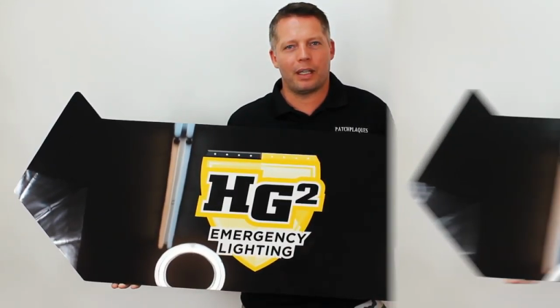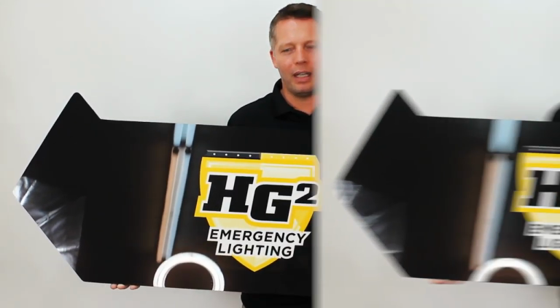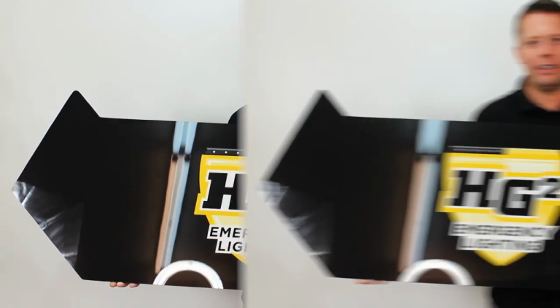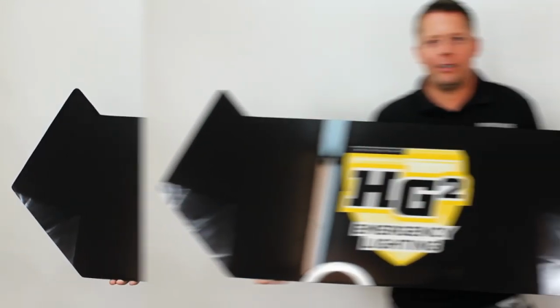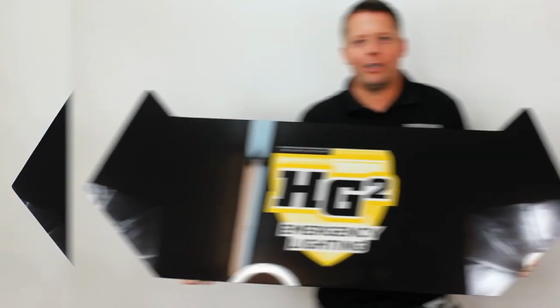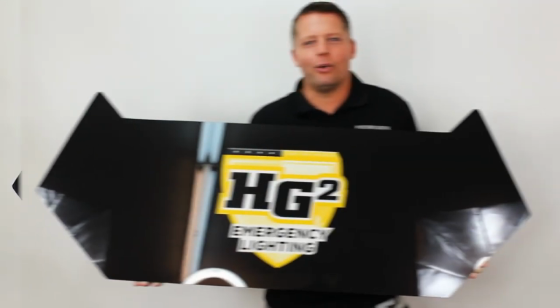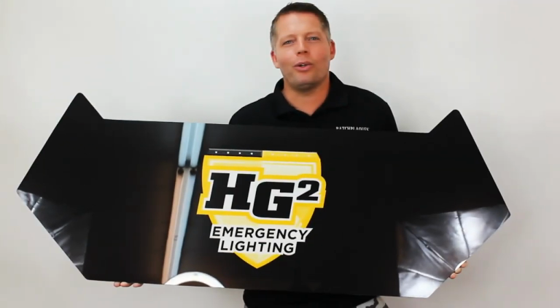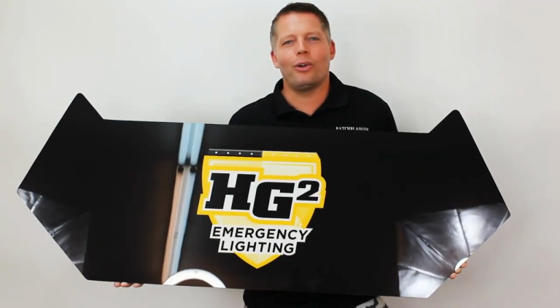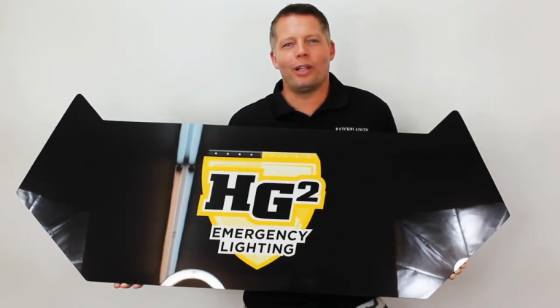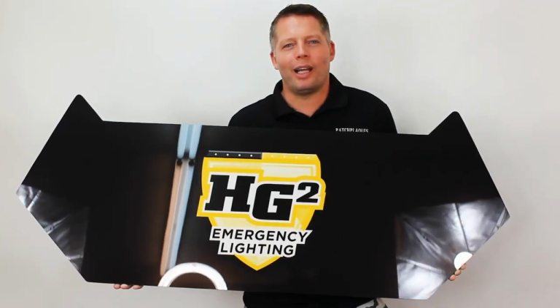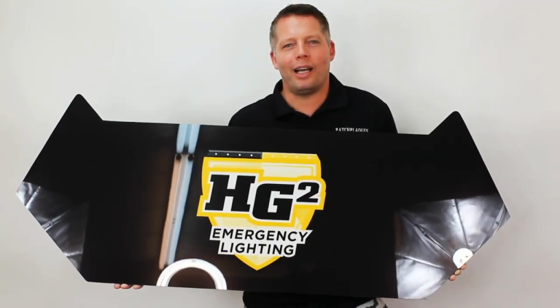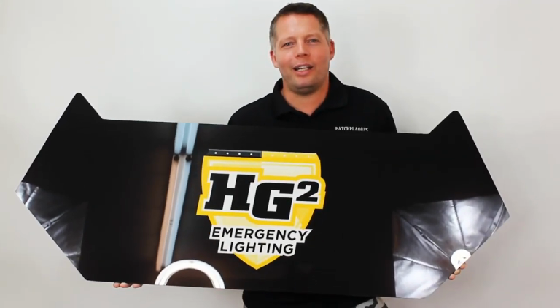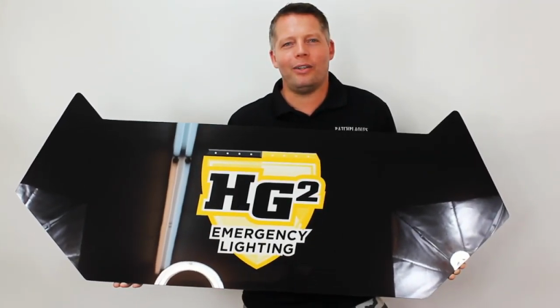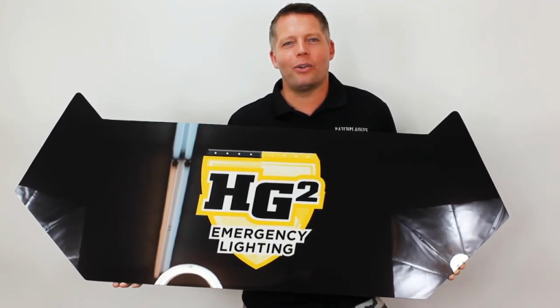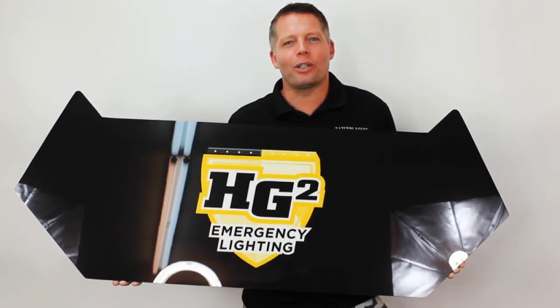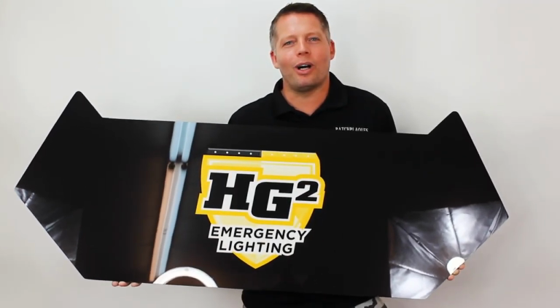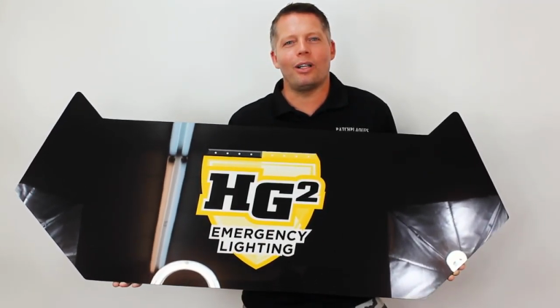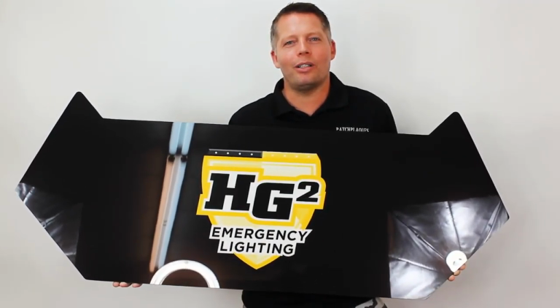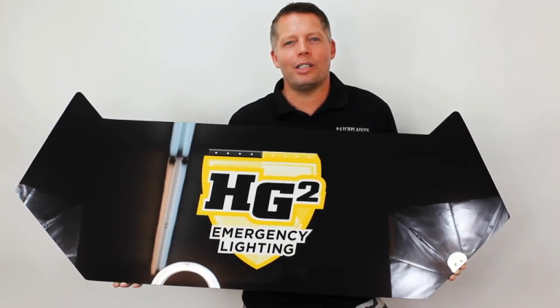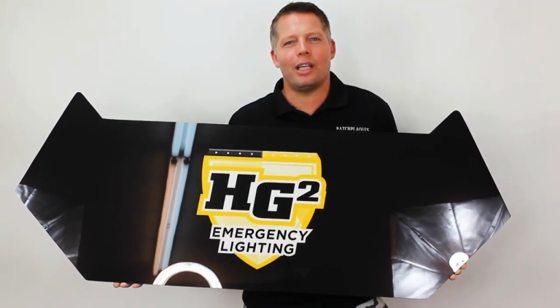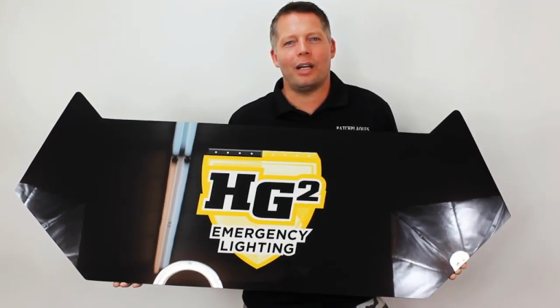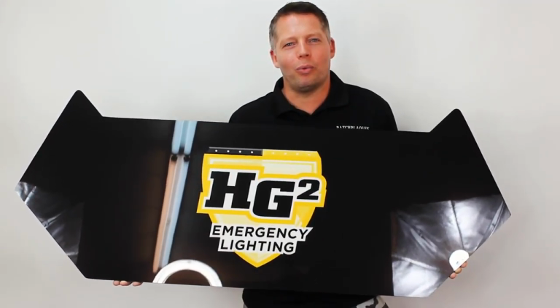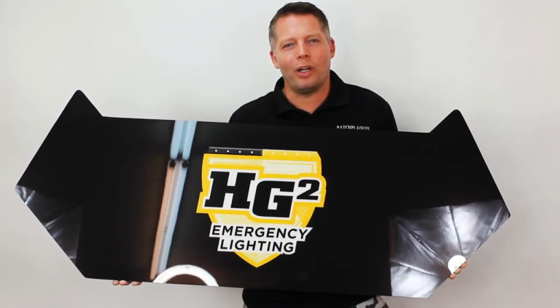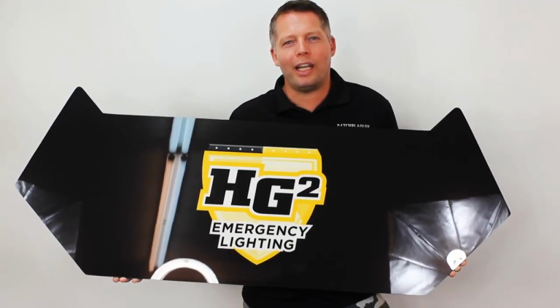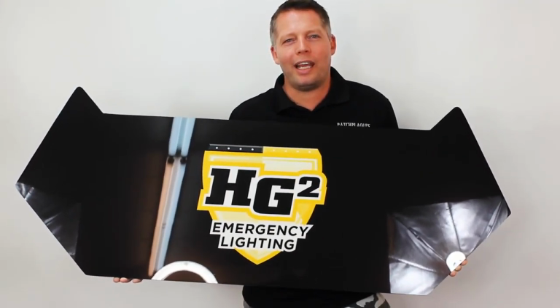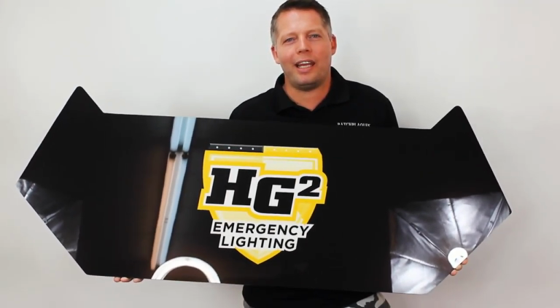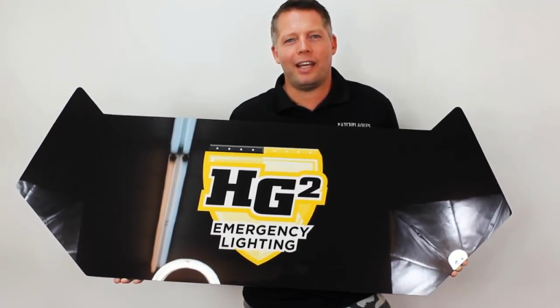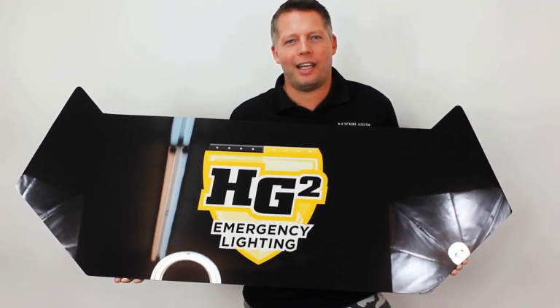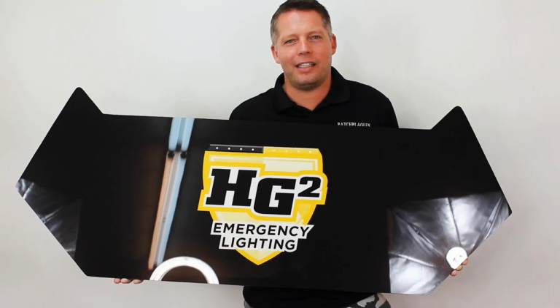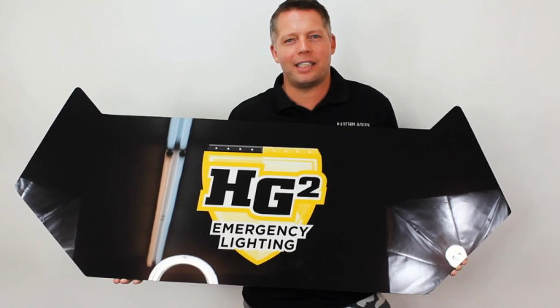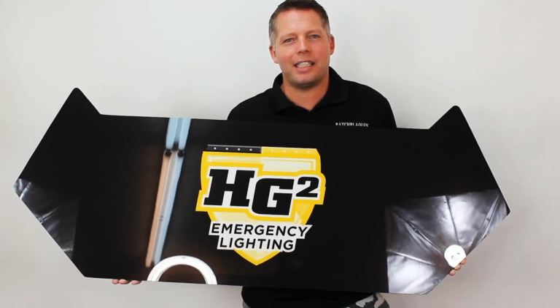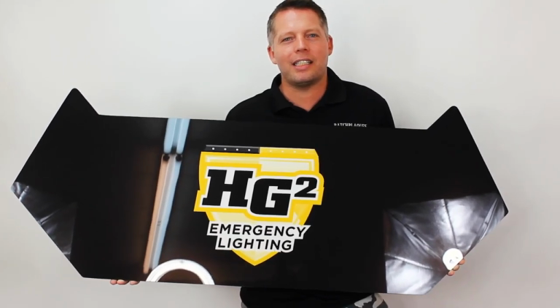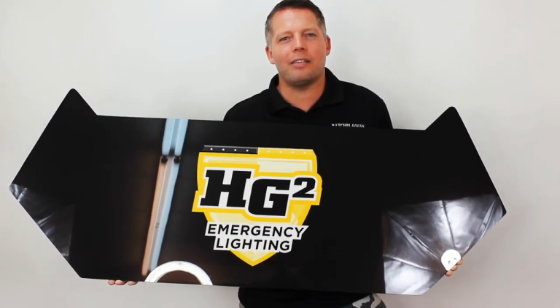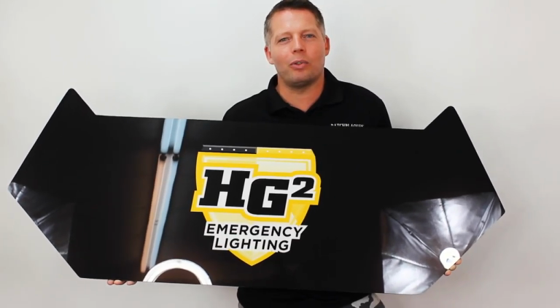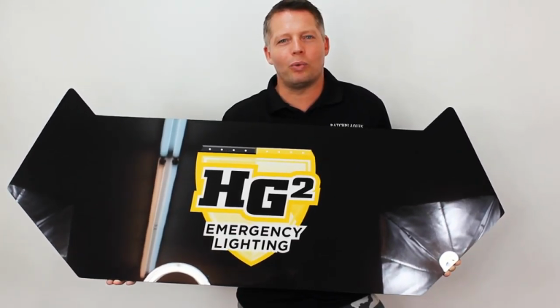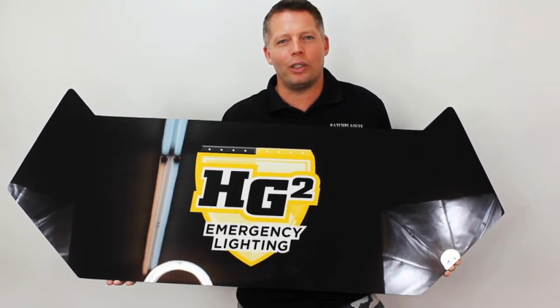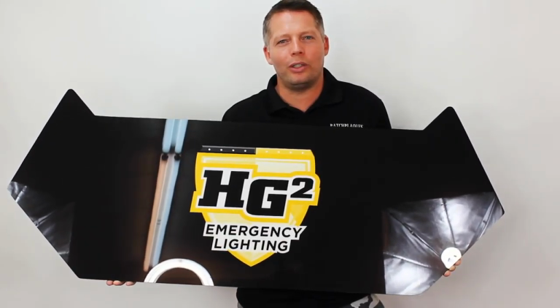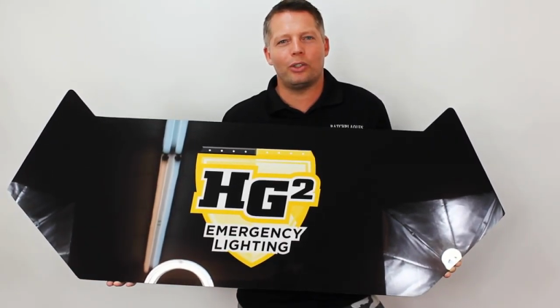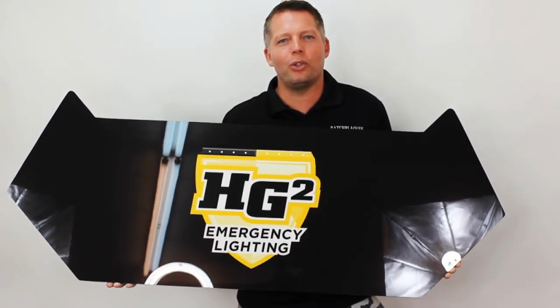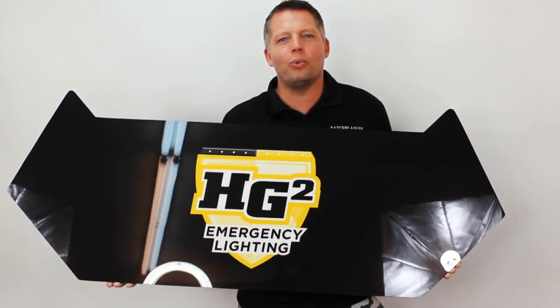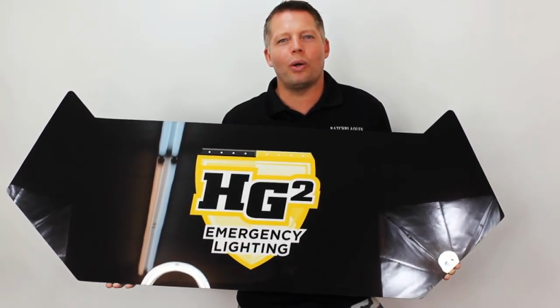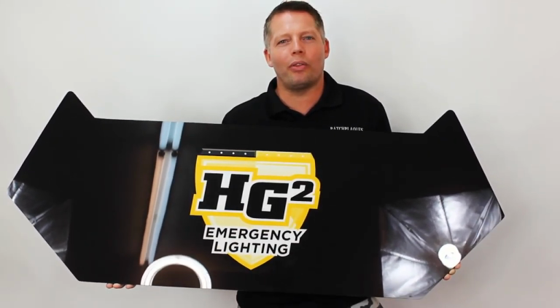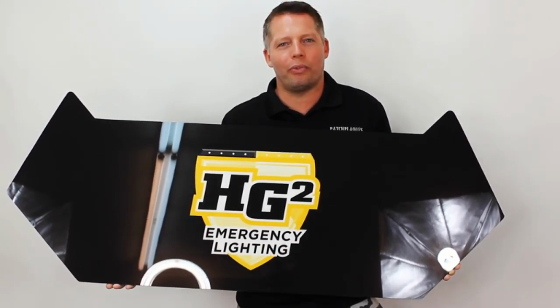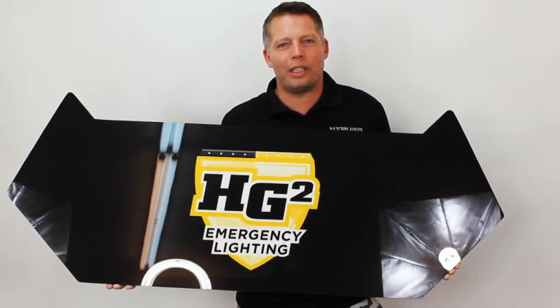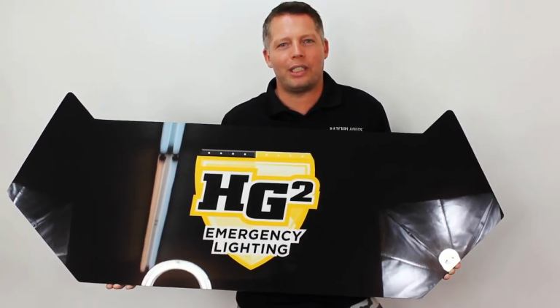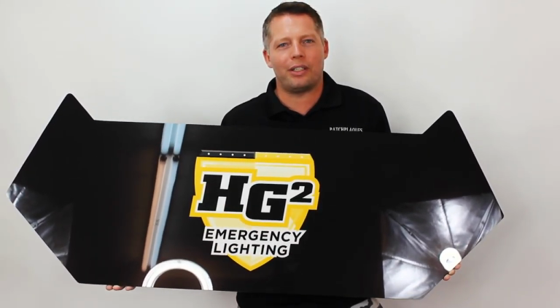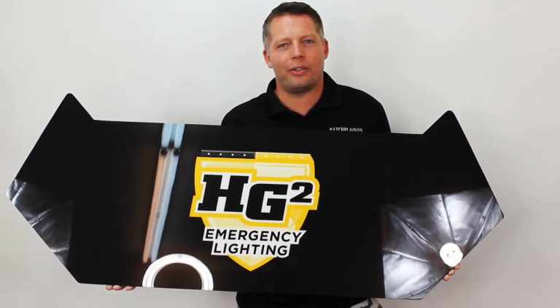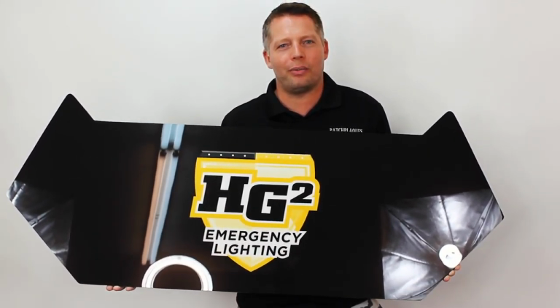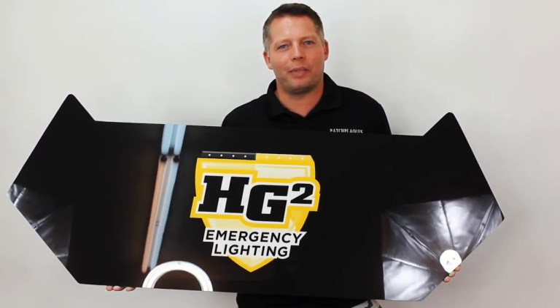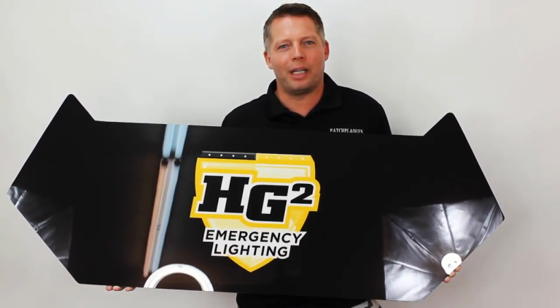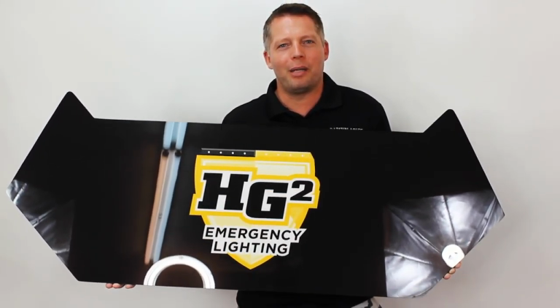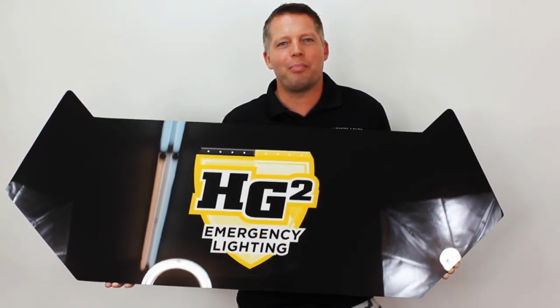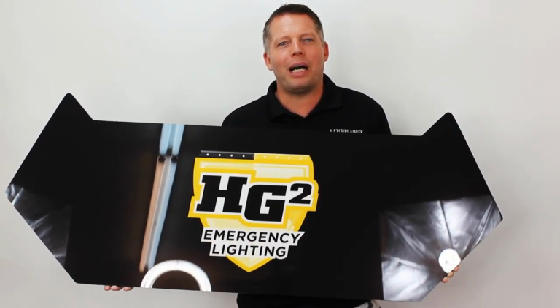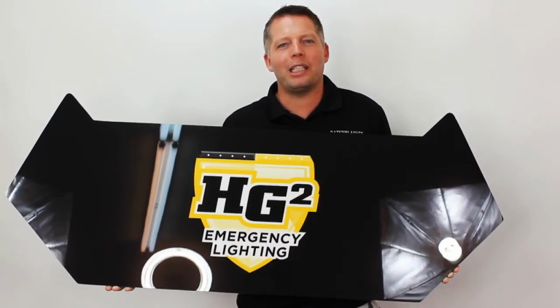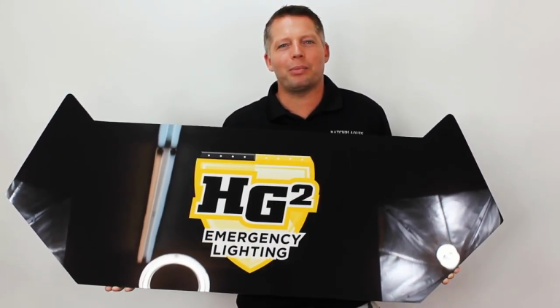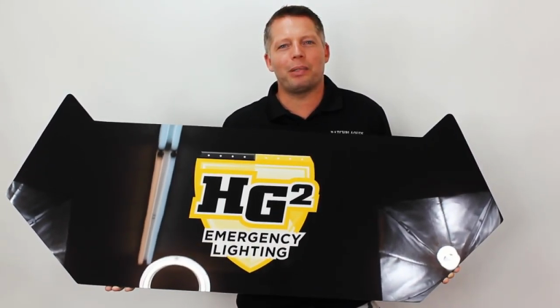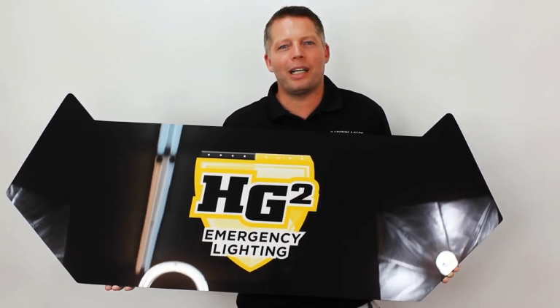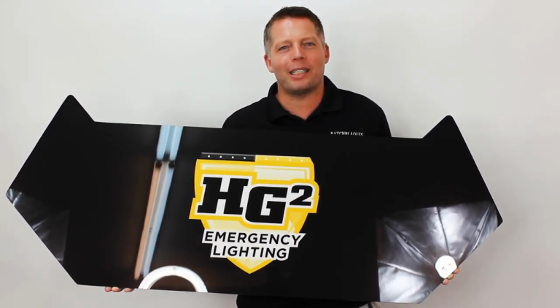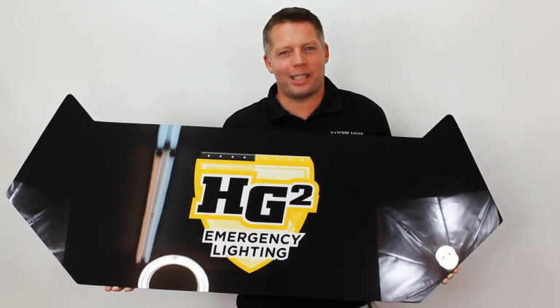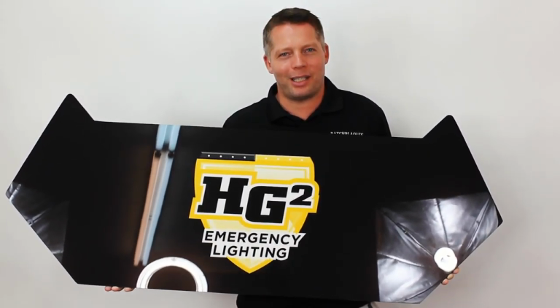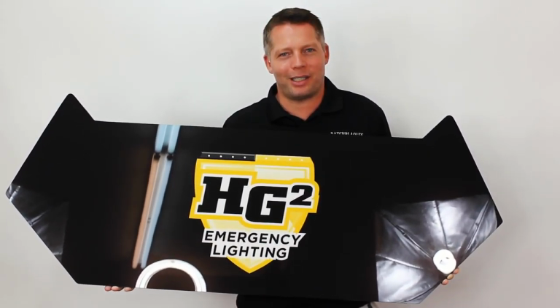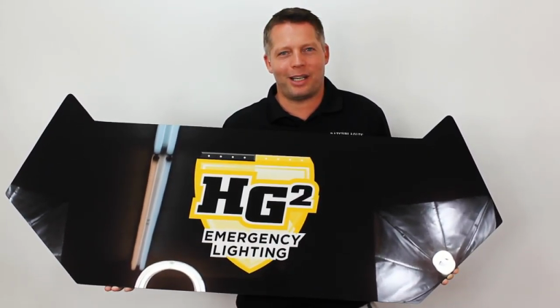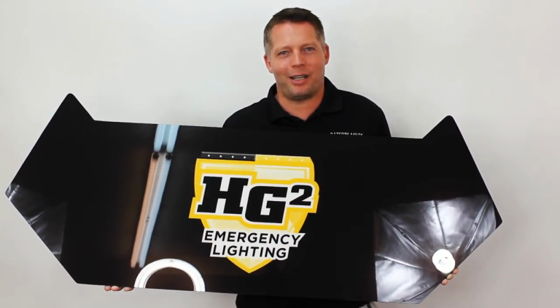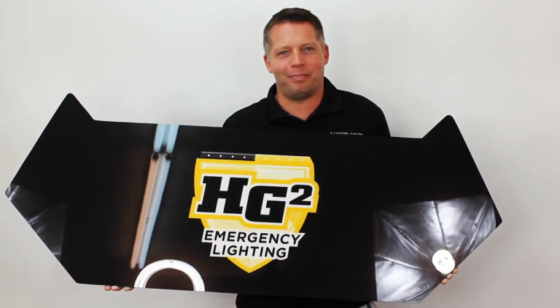You can order online or call us at 1-888-670-2130. Patchplags.com.